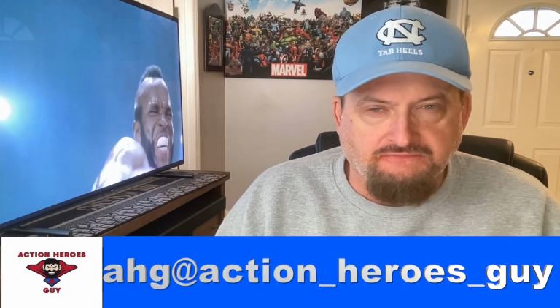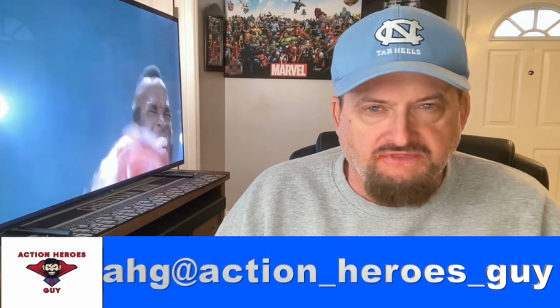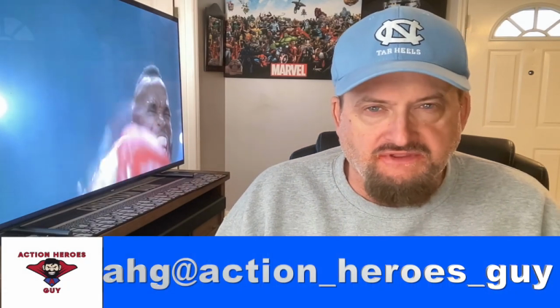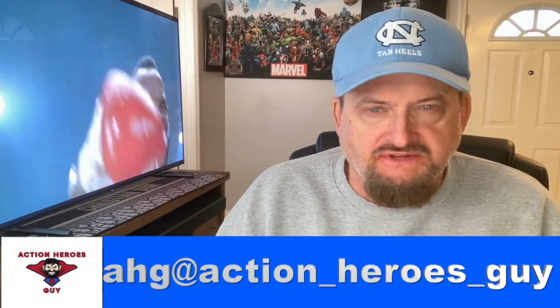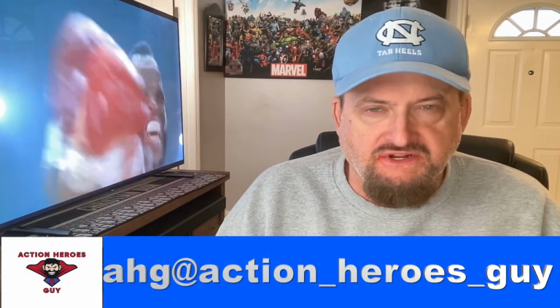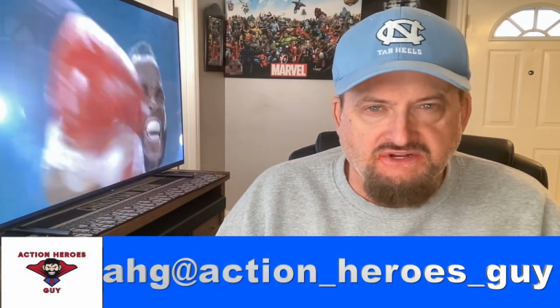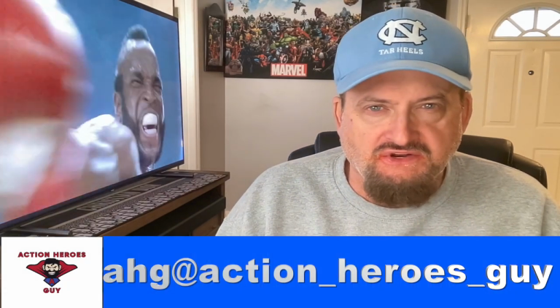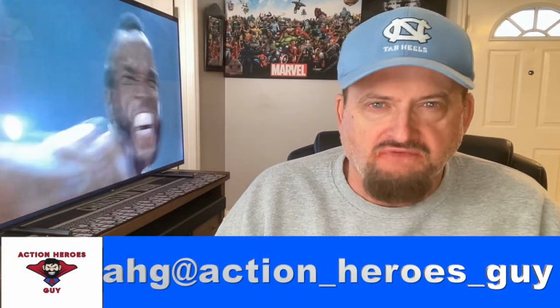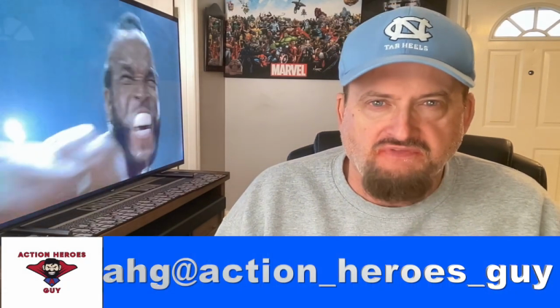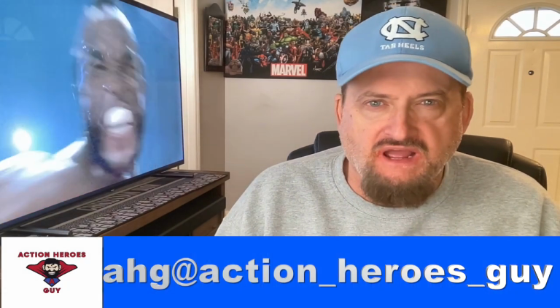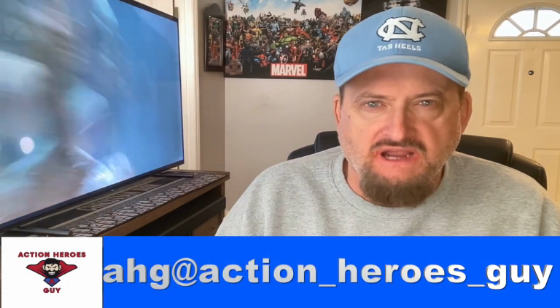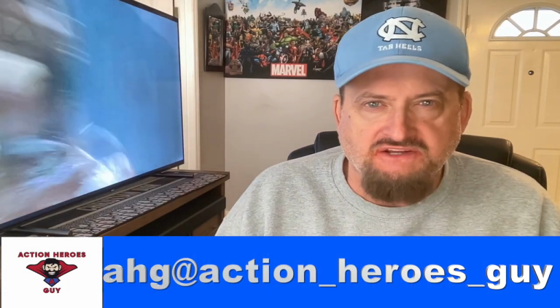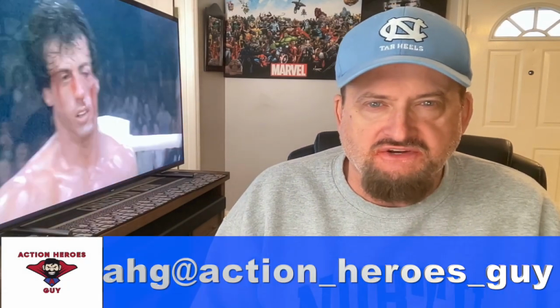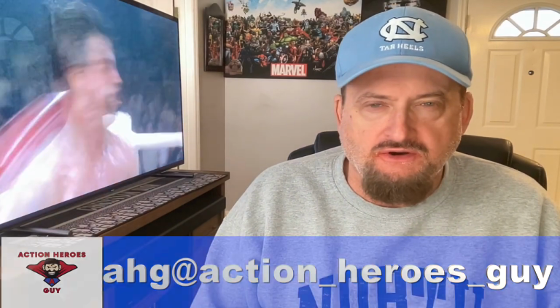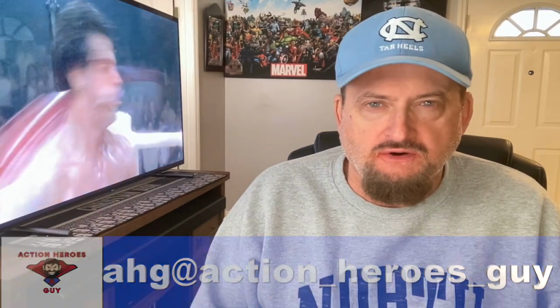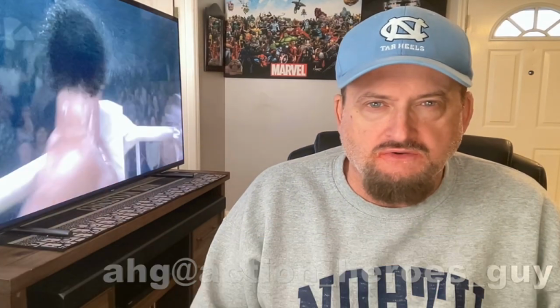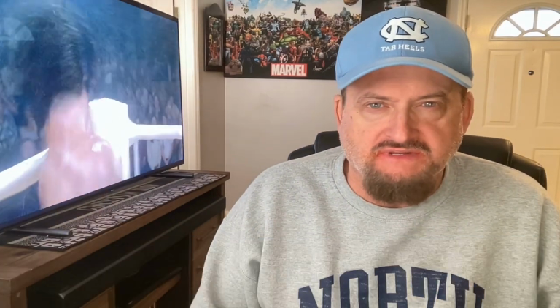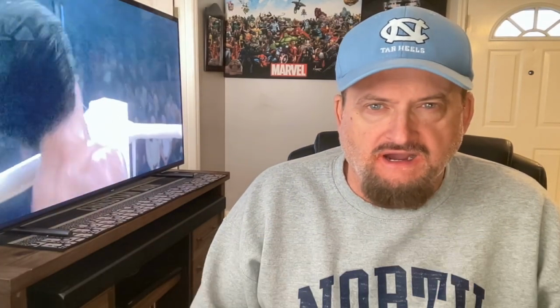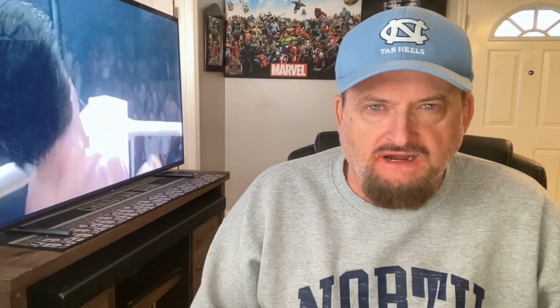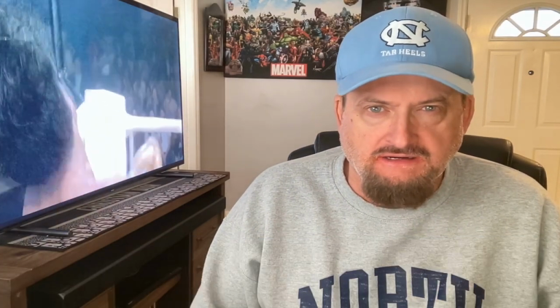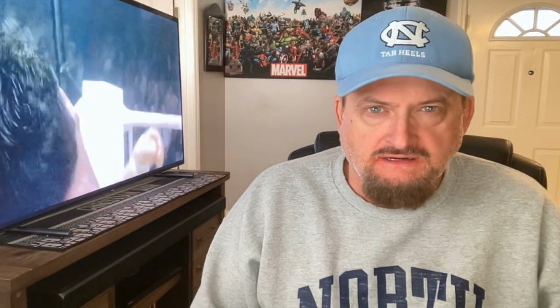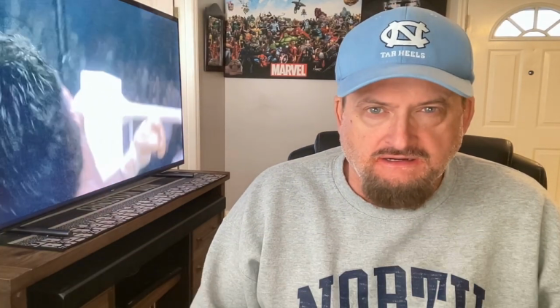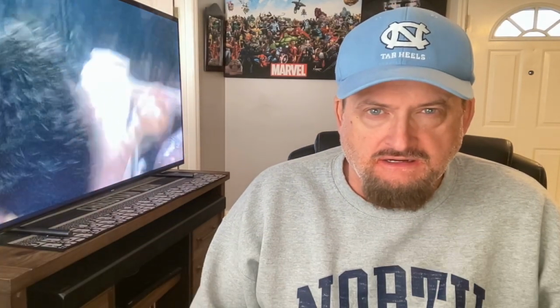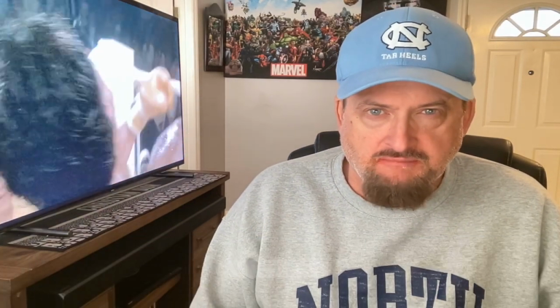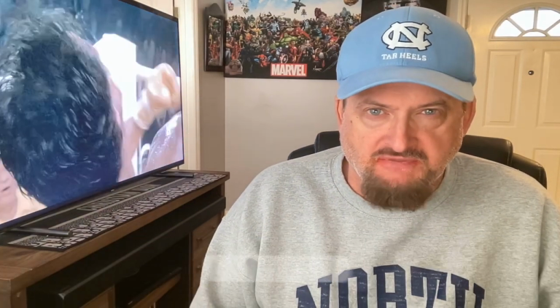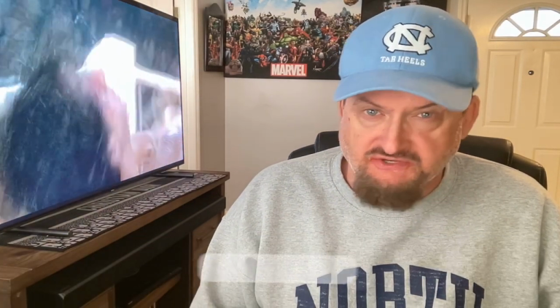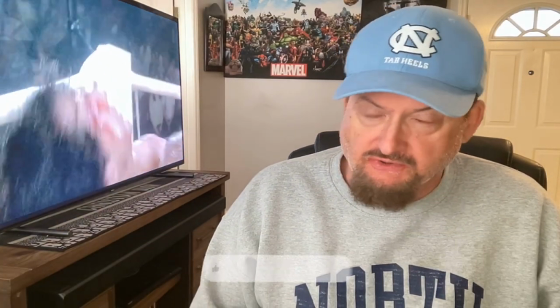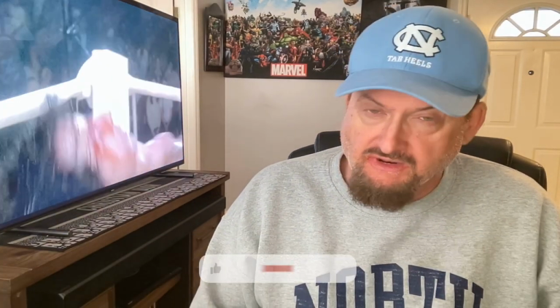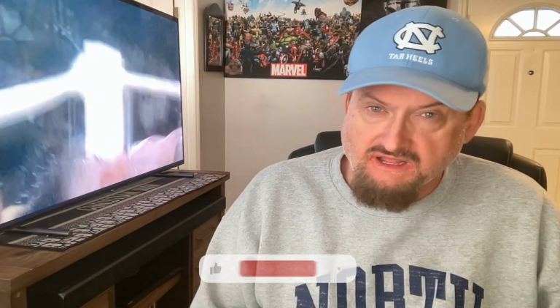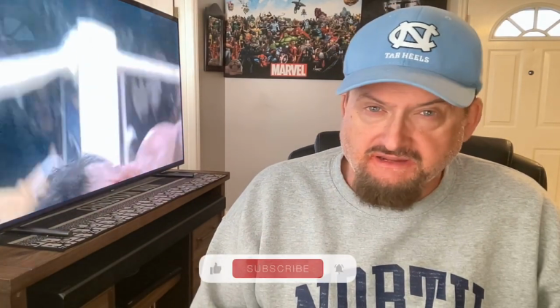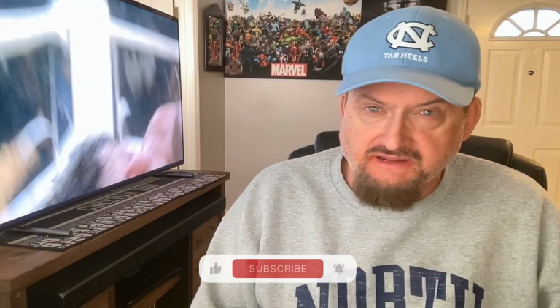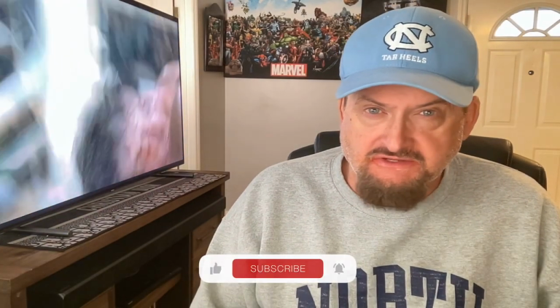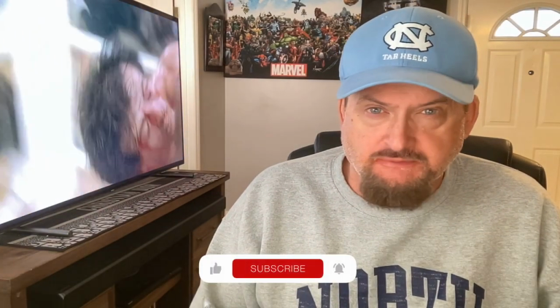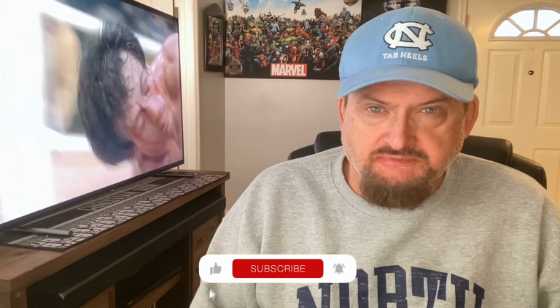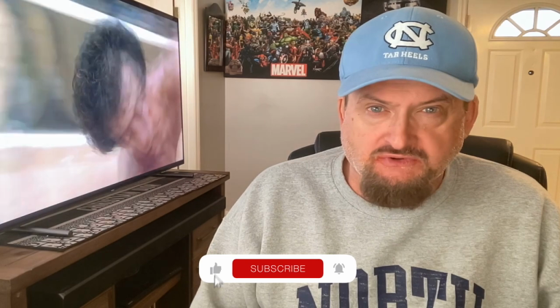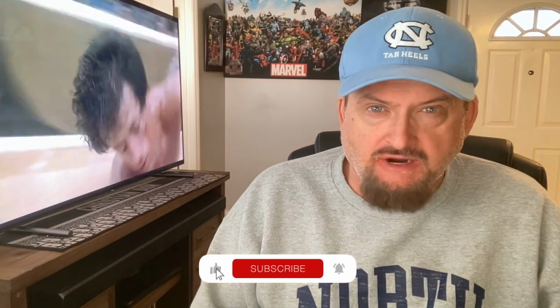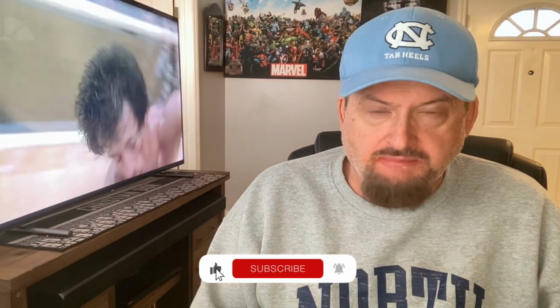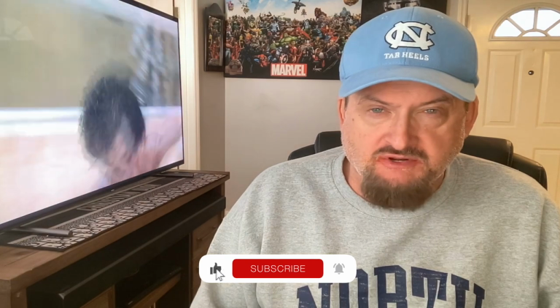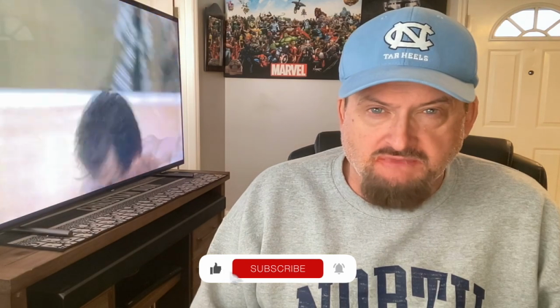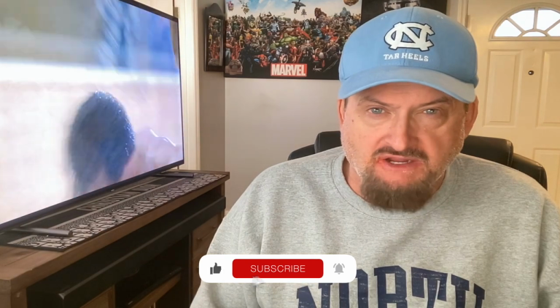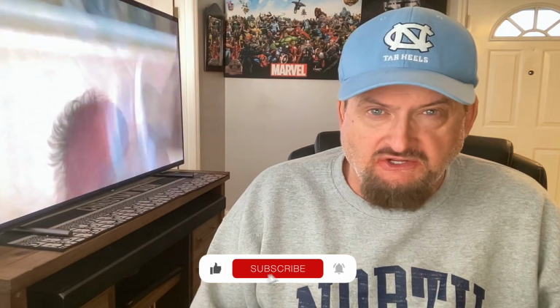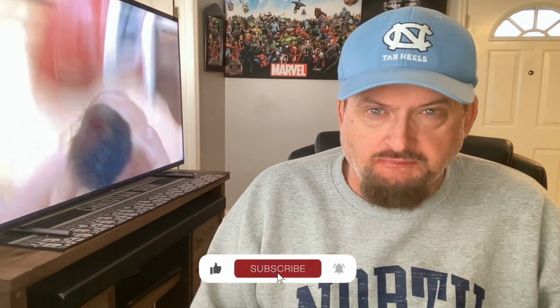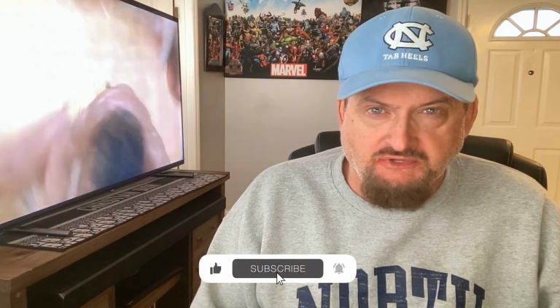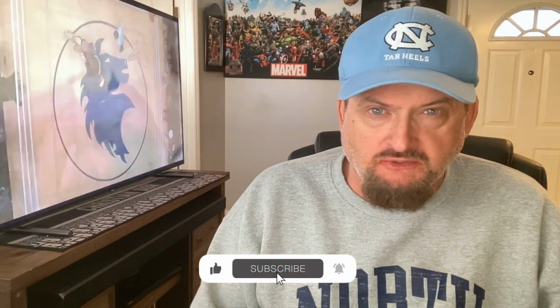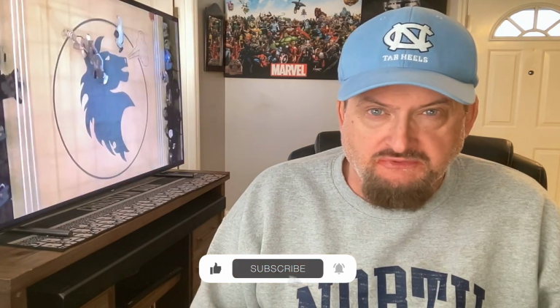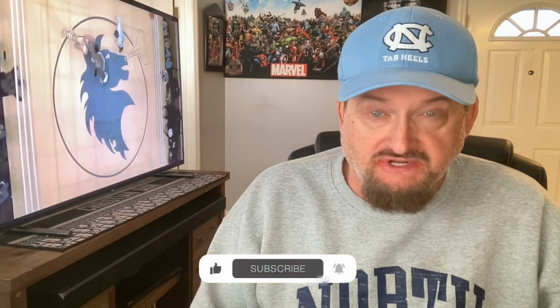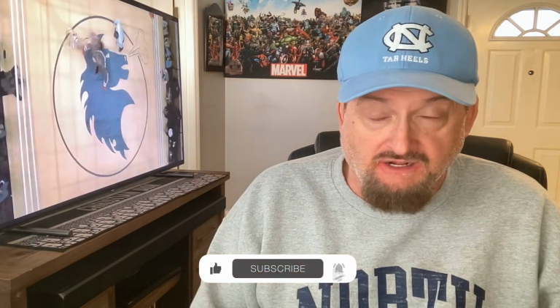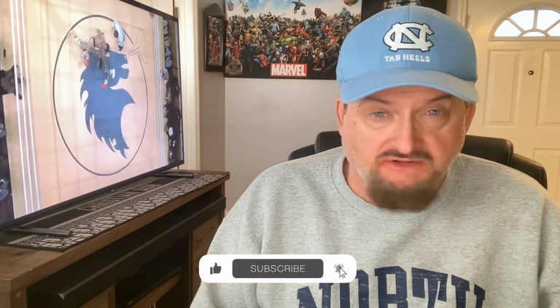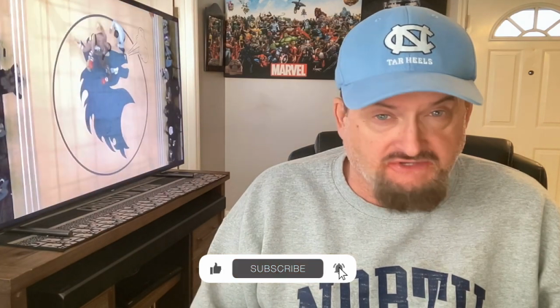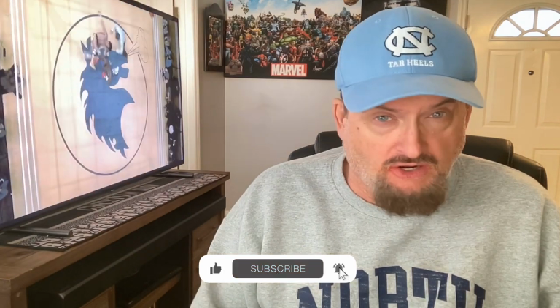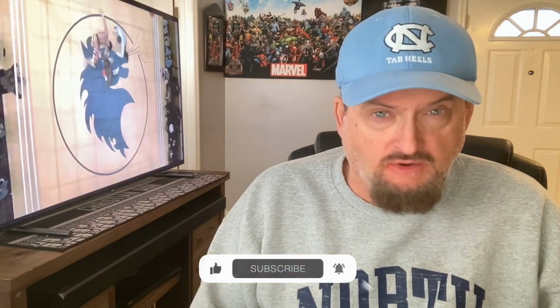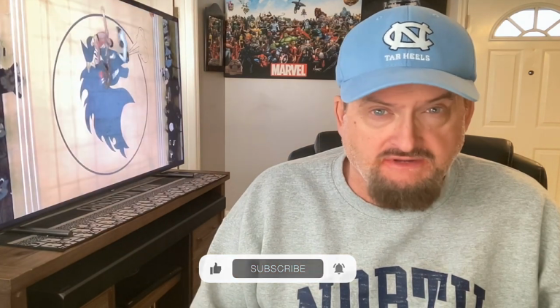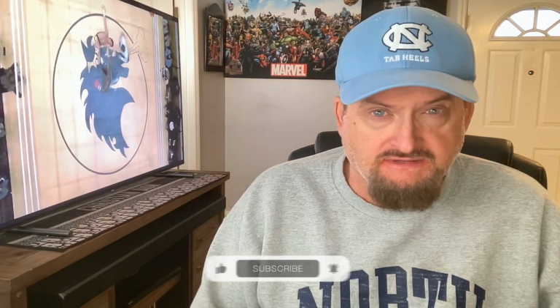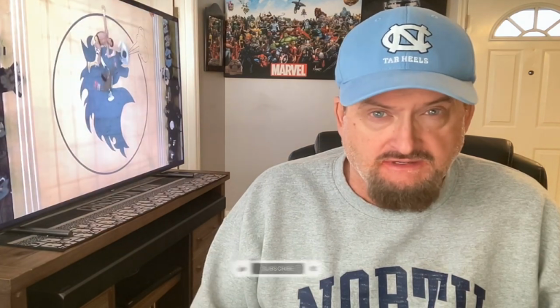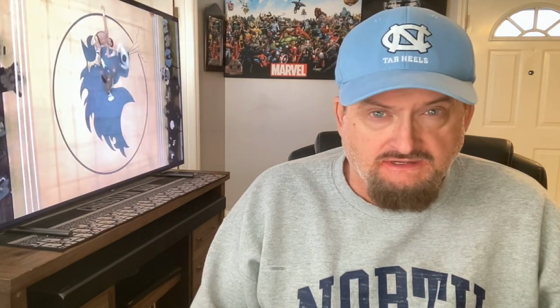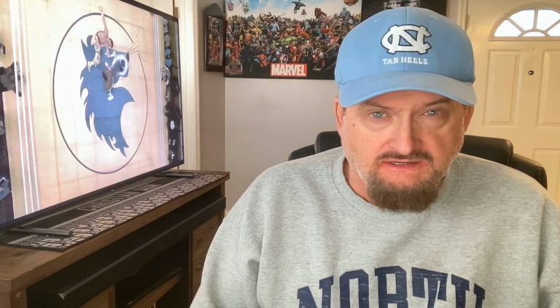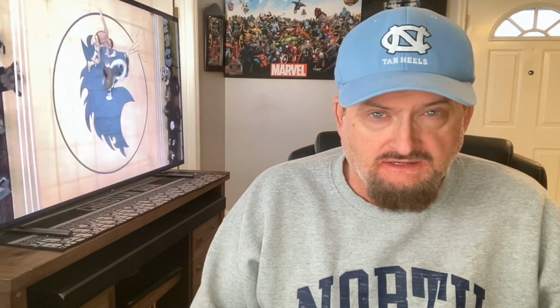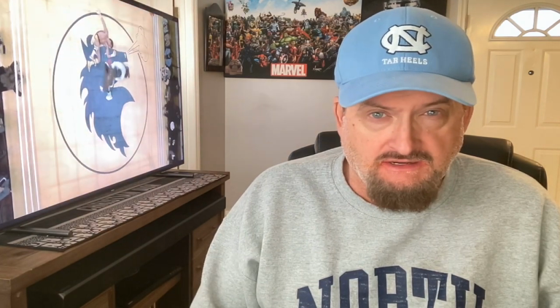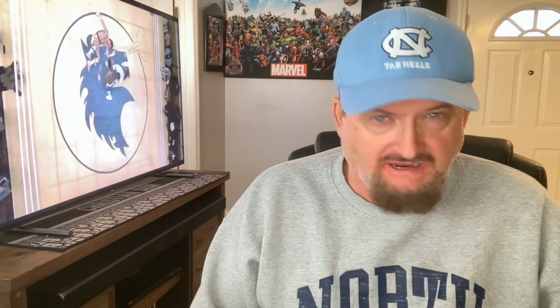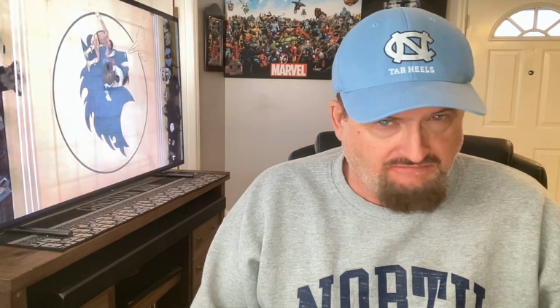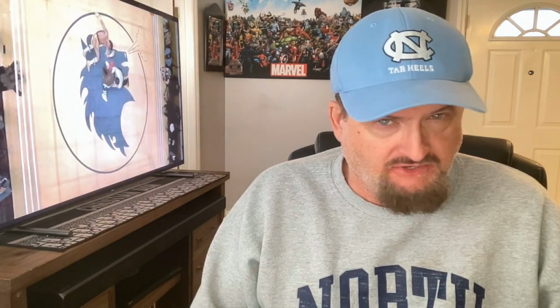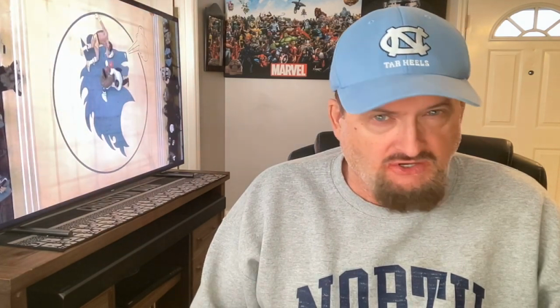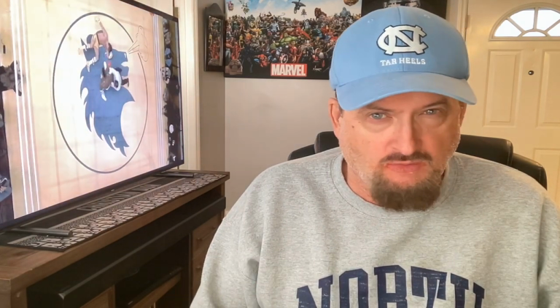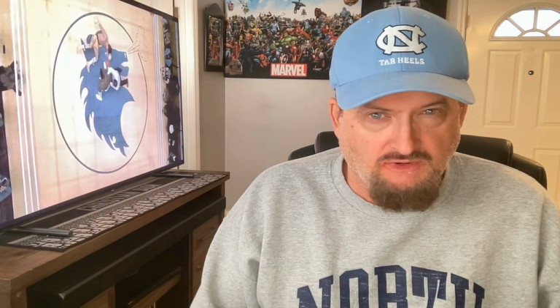Well, that's it for this edition of the Action Heroes Guide. Be sure to like and subscribe to my YouTube channel. As always, have a good one!